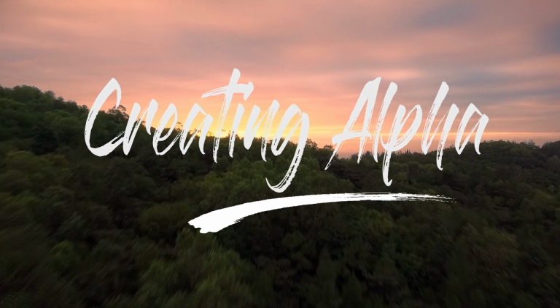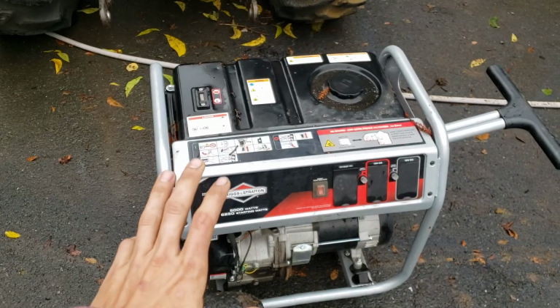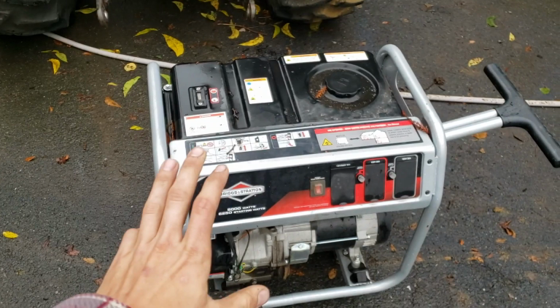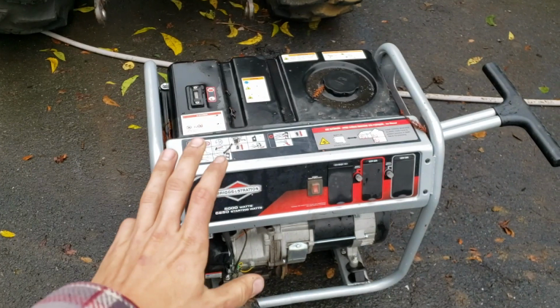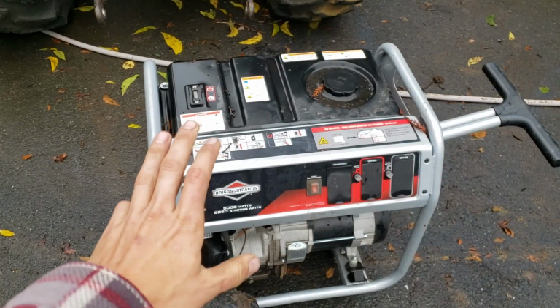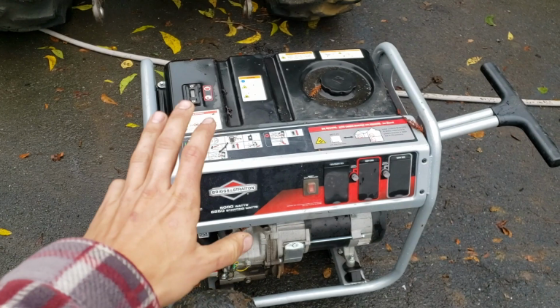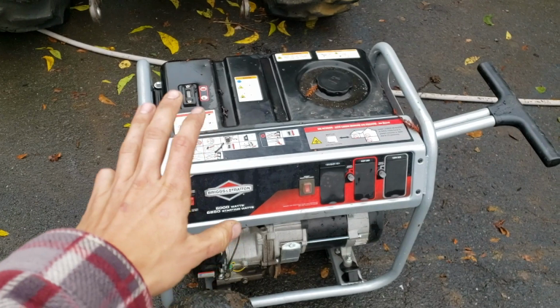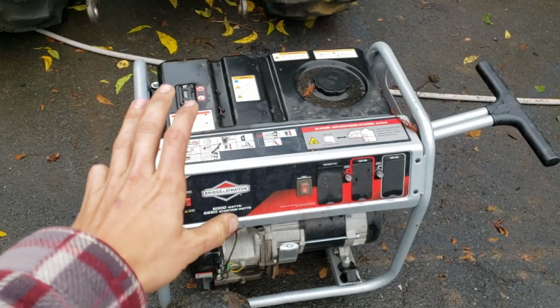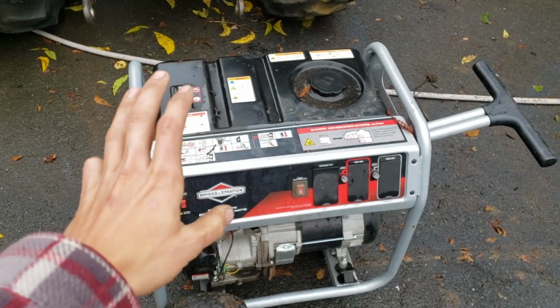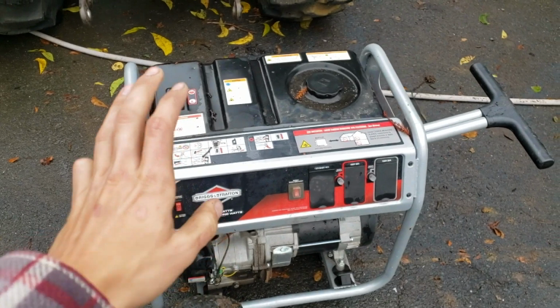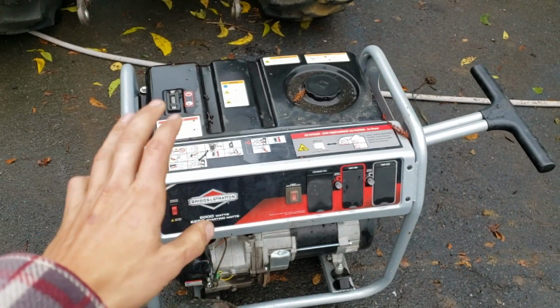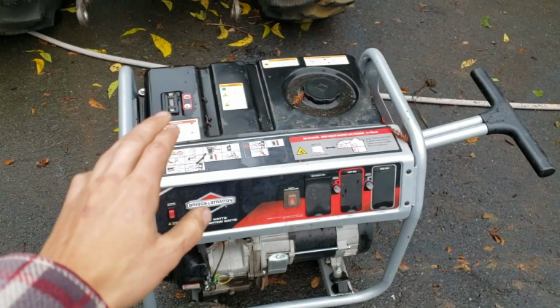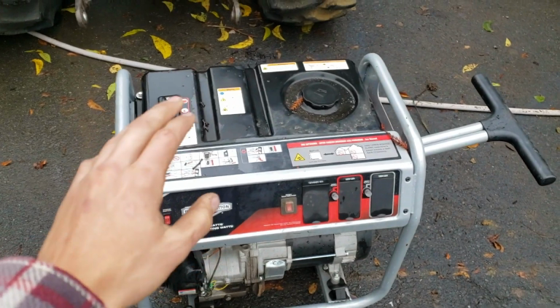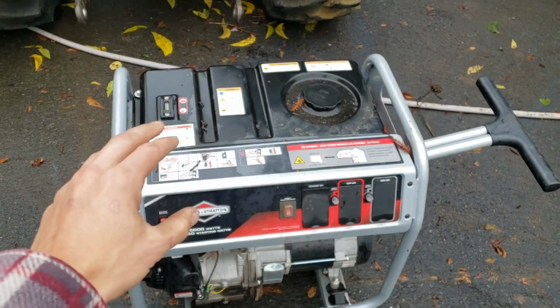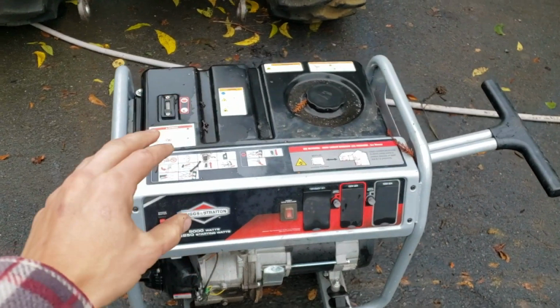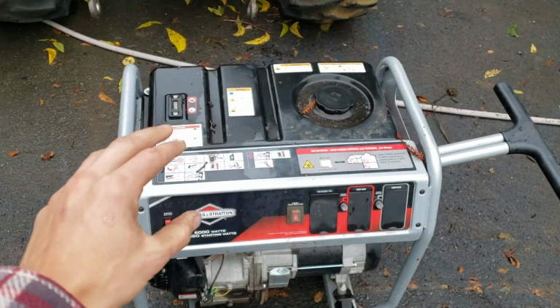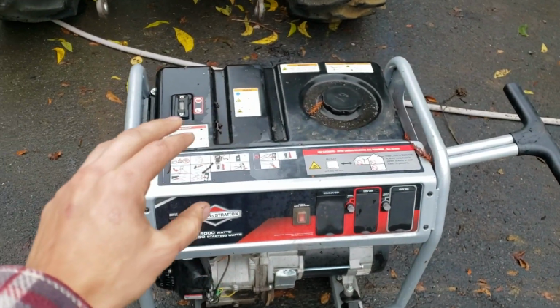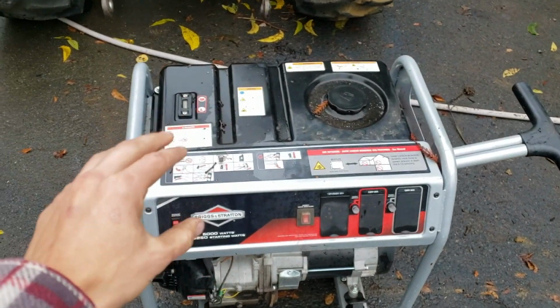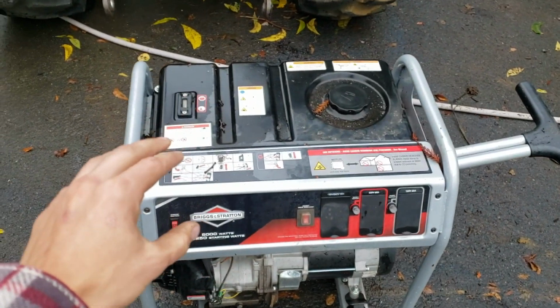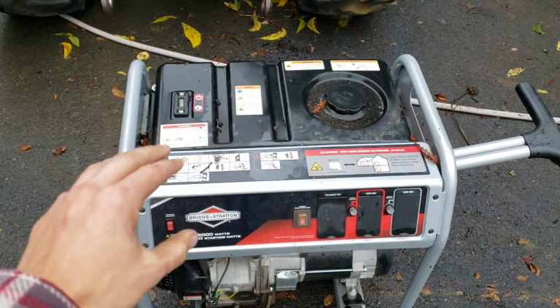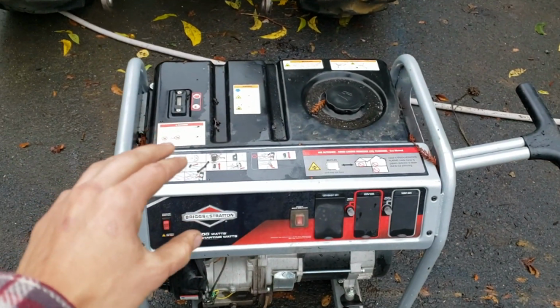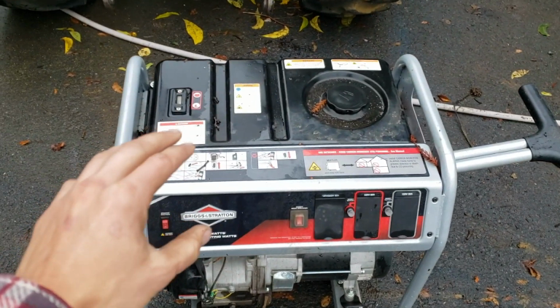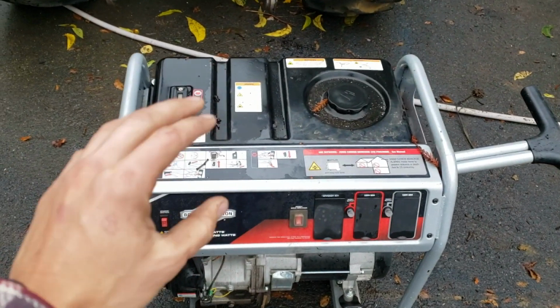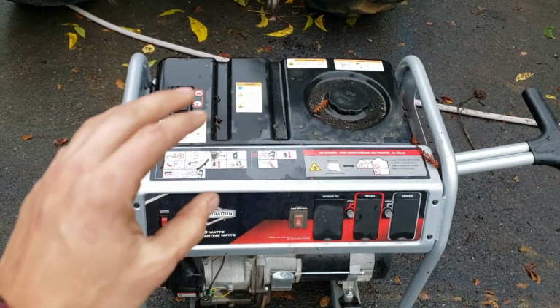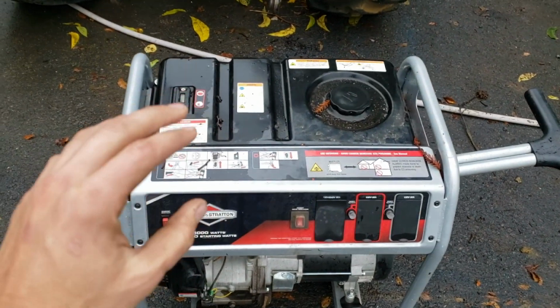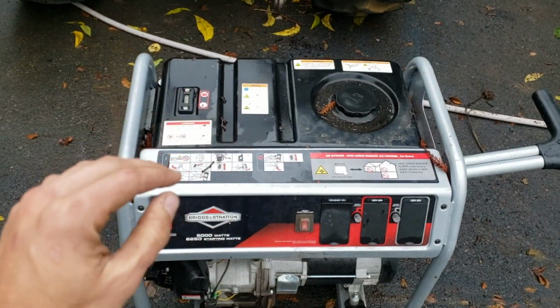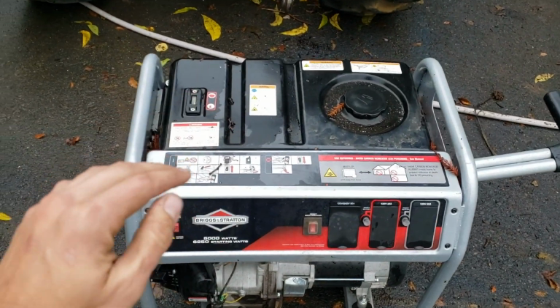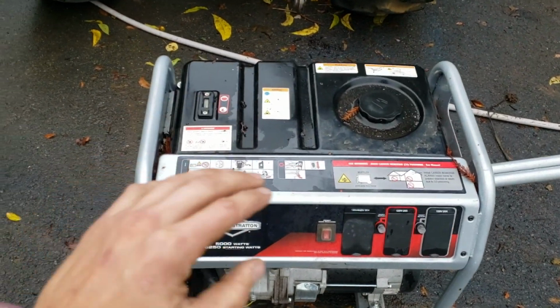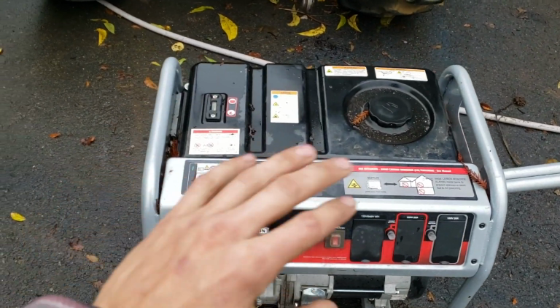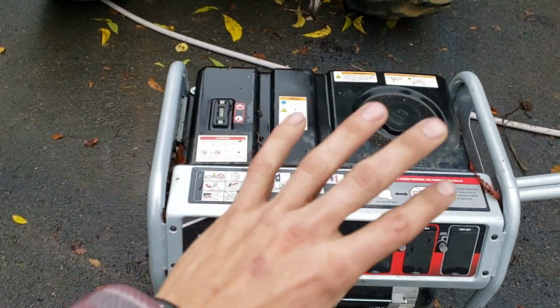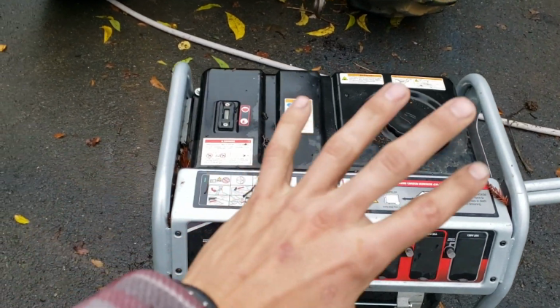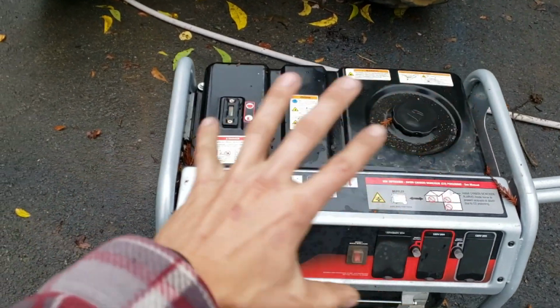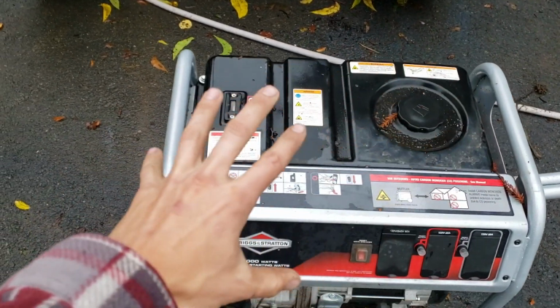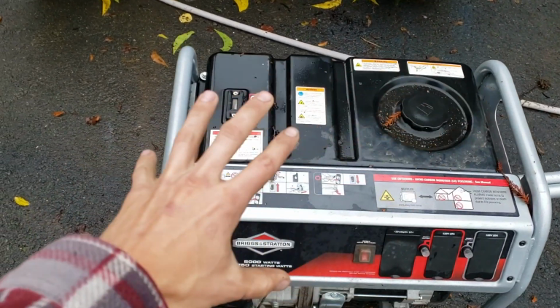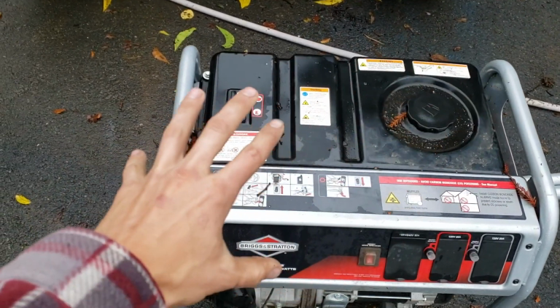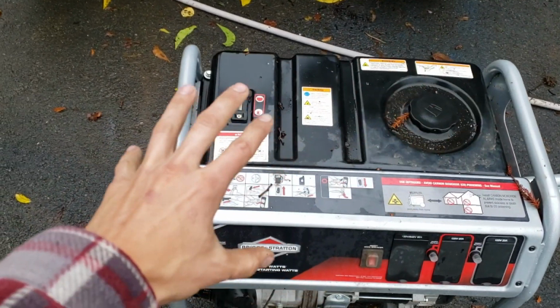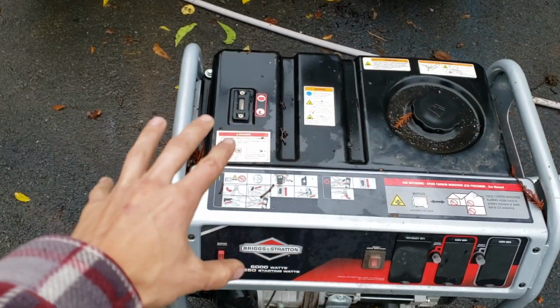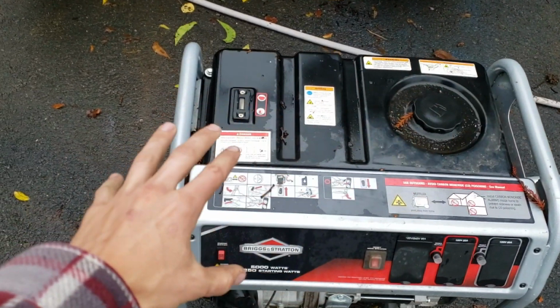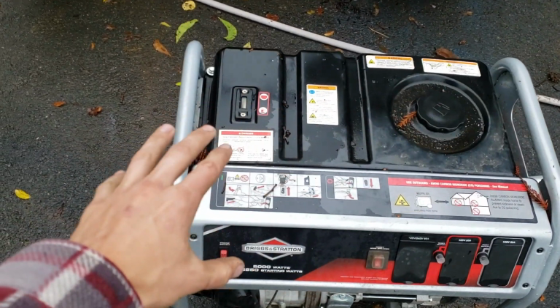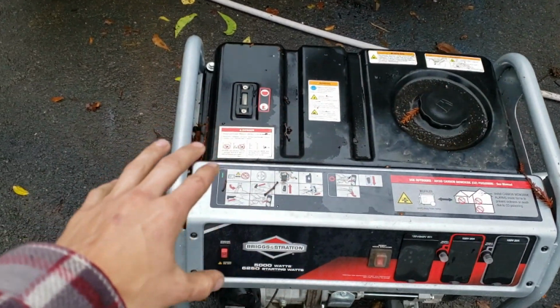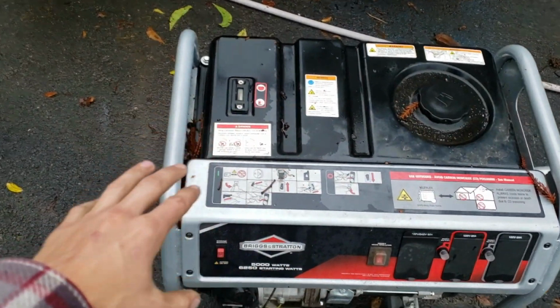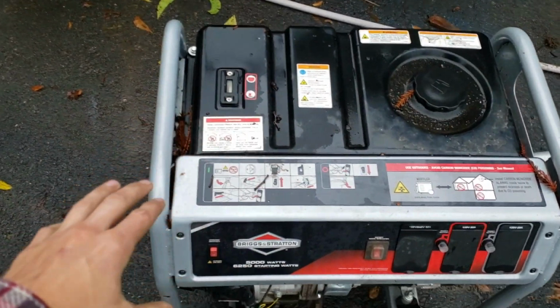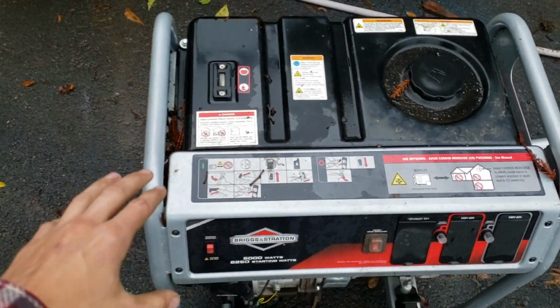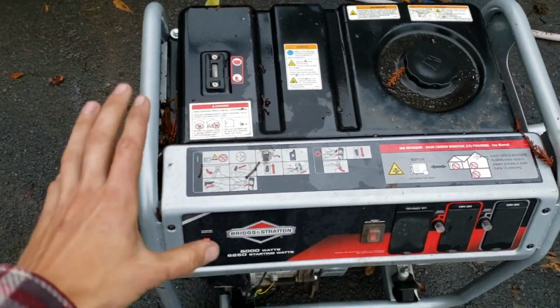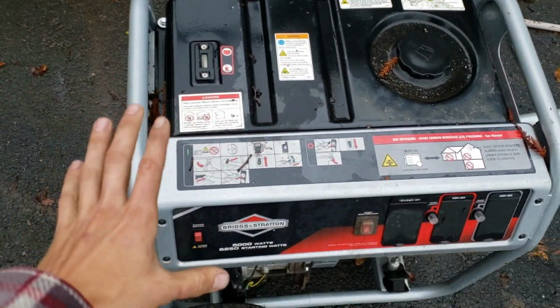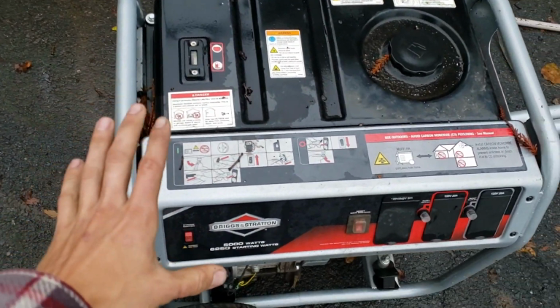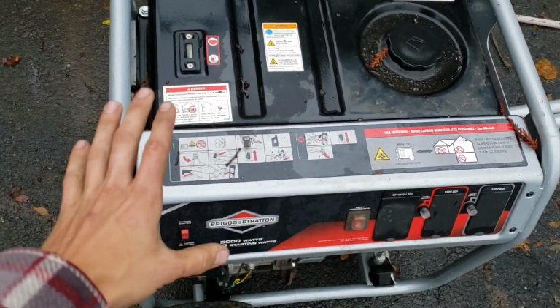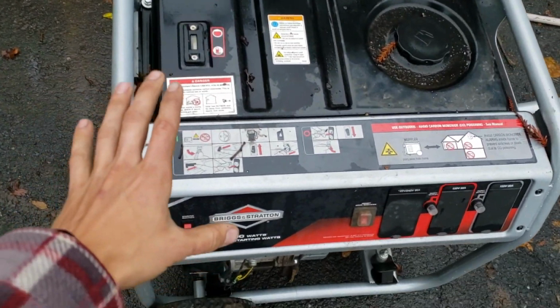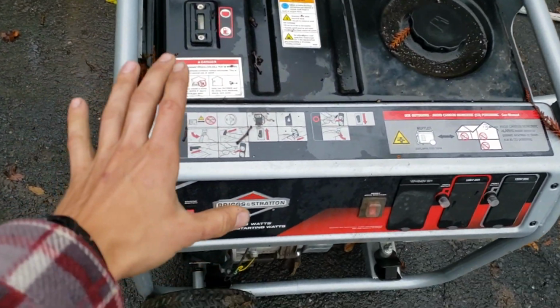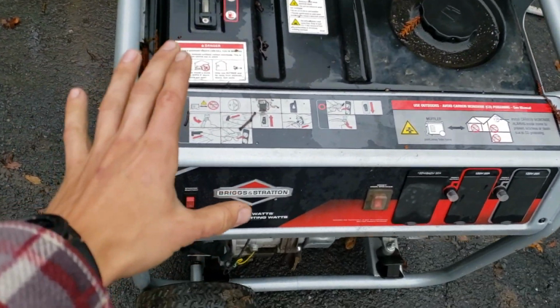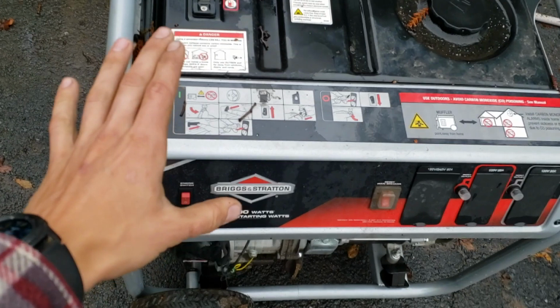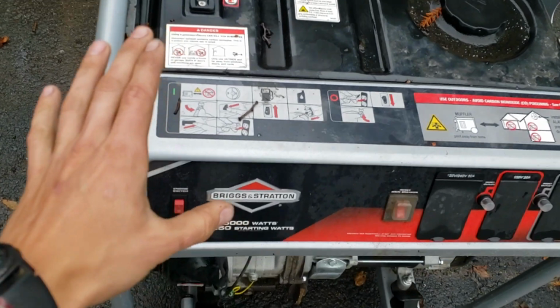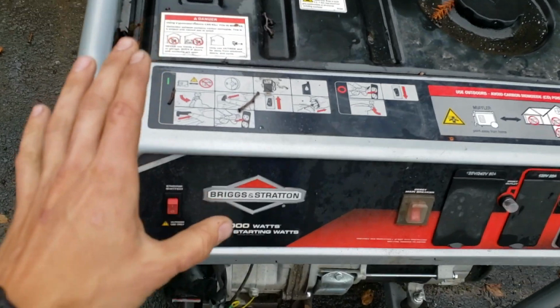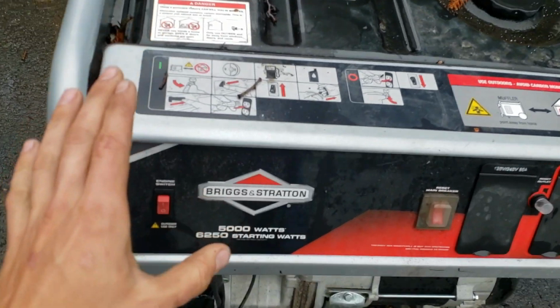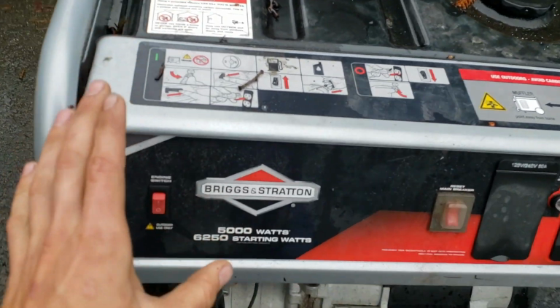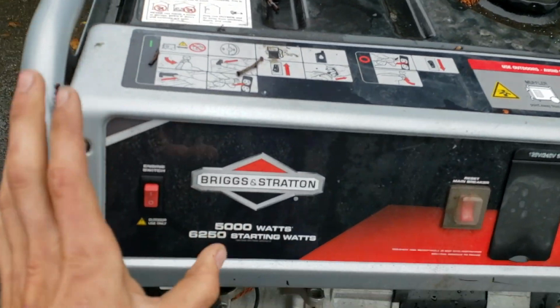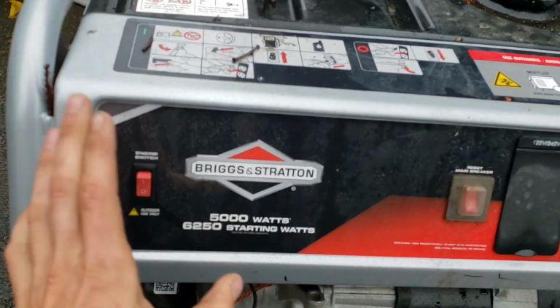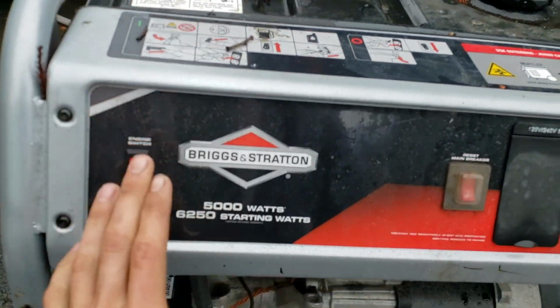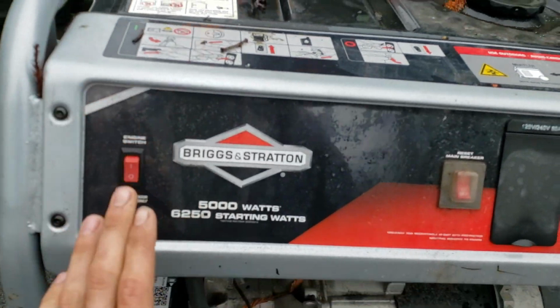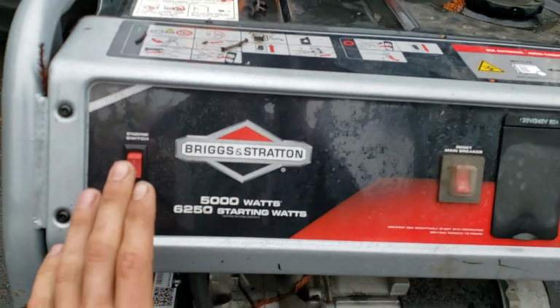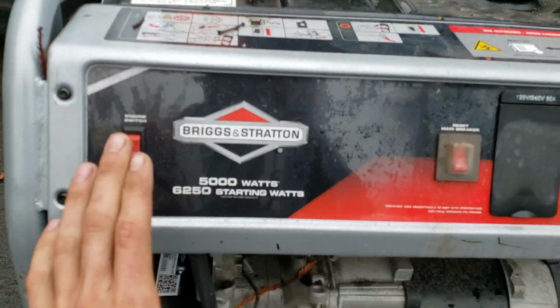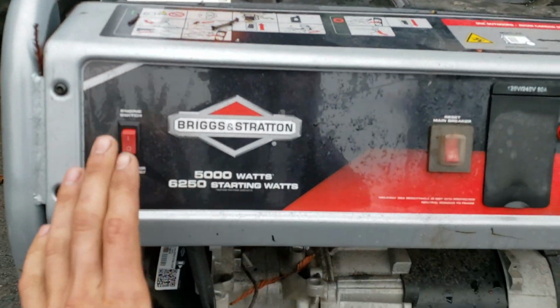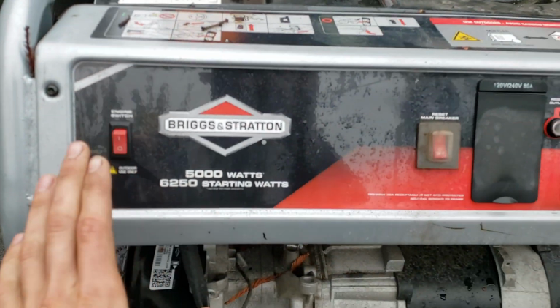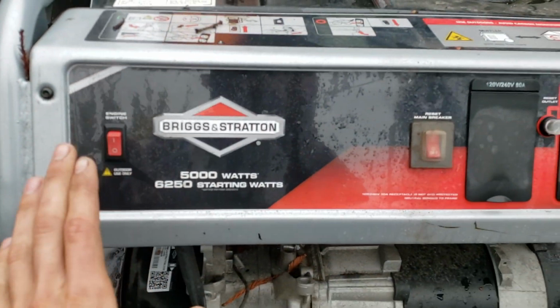Alright guys, so this is a pretty standard generator — nothing special, nothing amazing about this. Any generator you have is going to be almost the exact same.